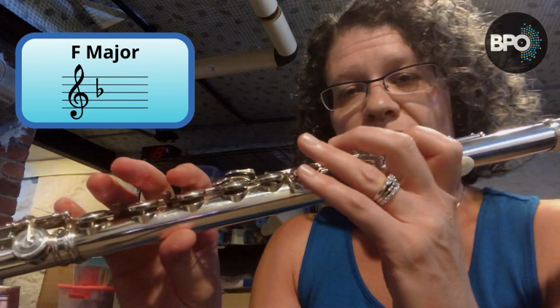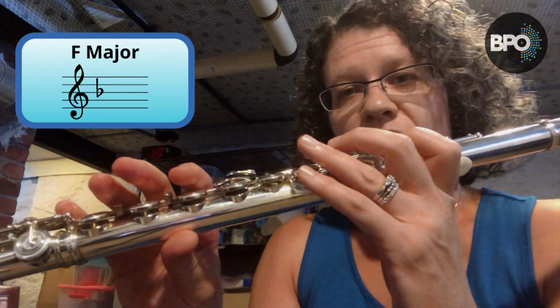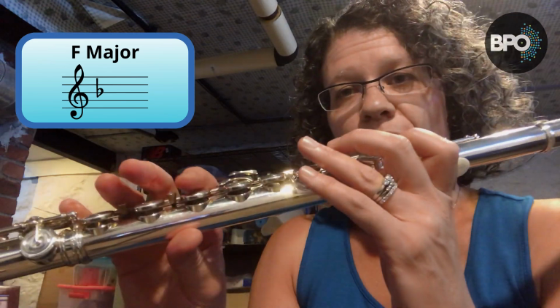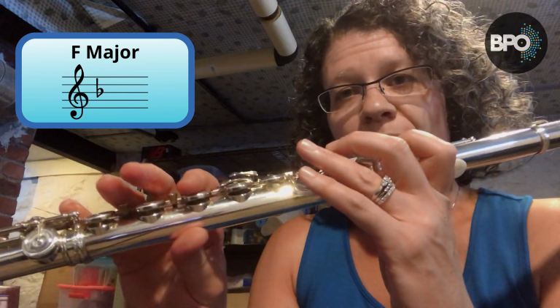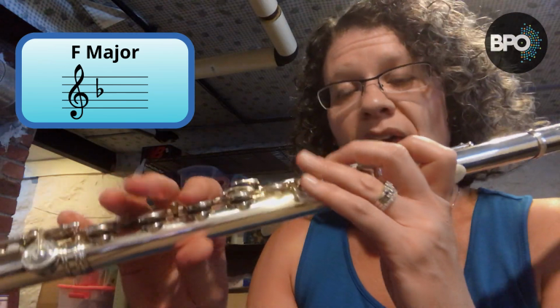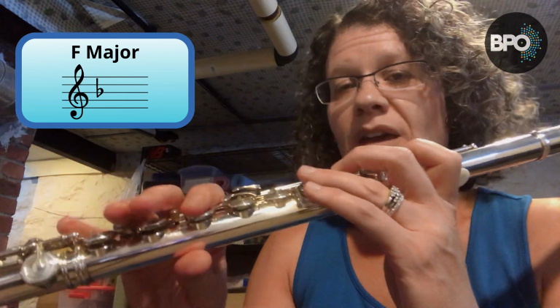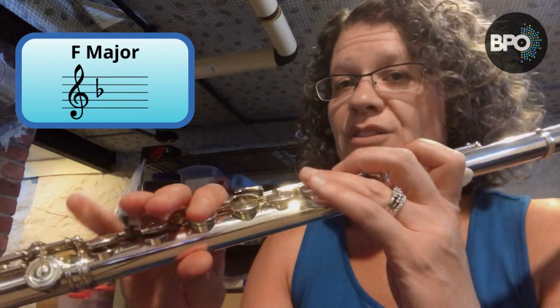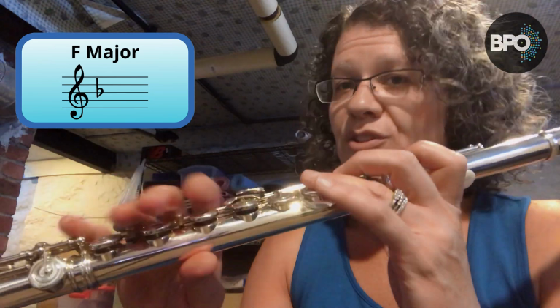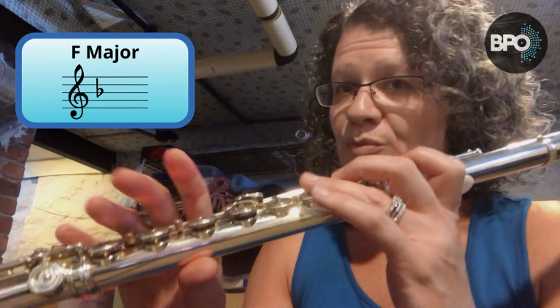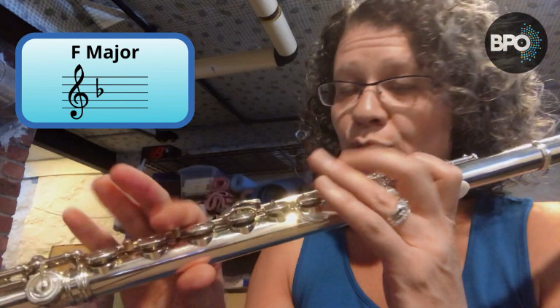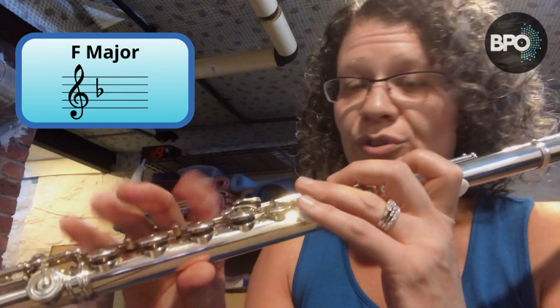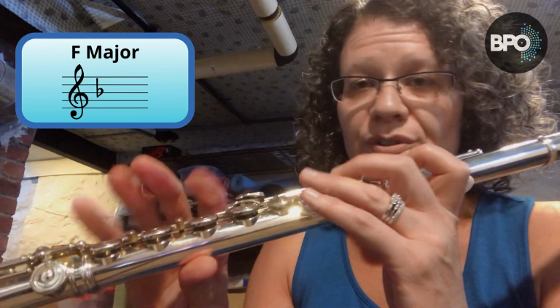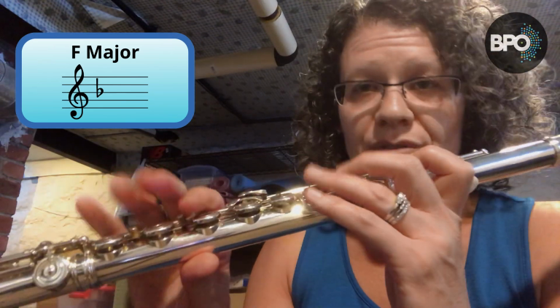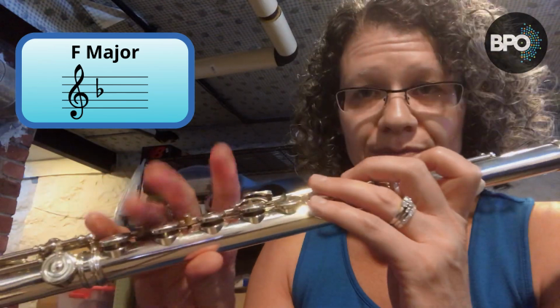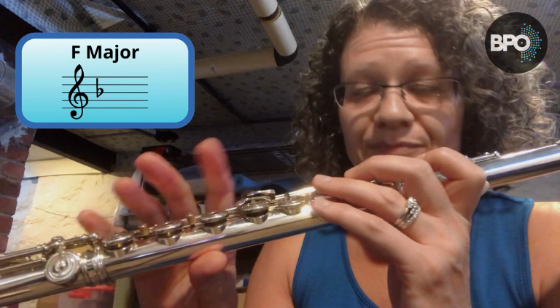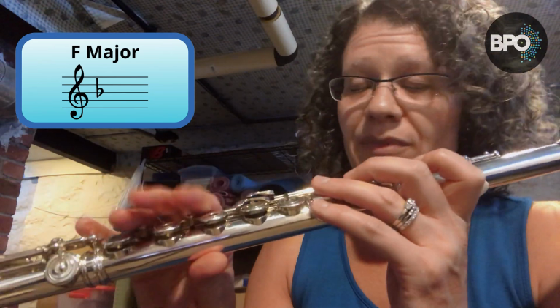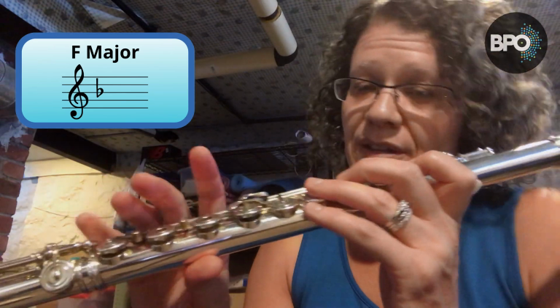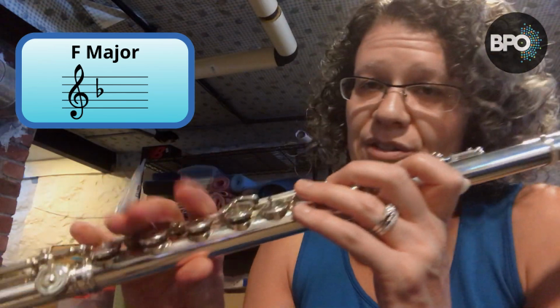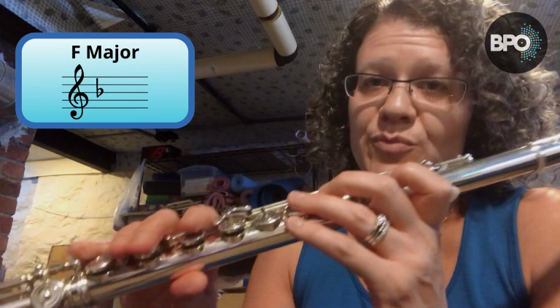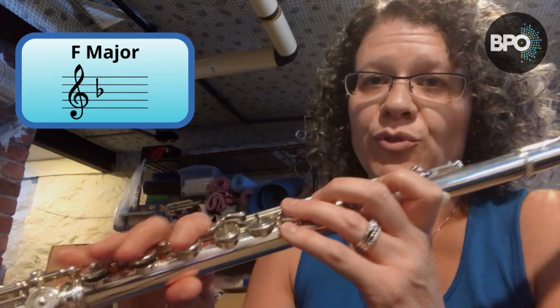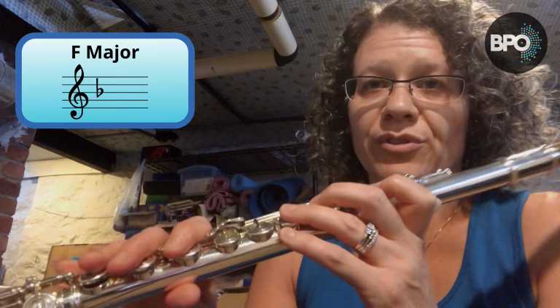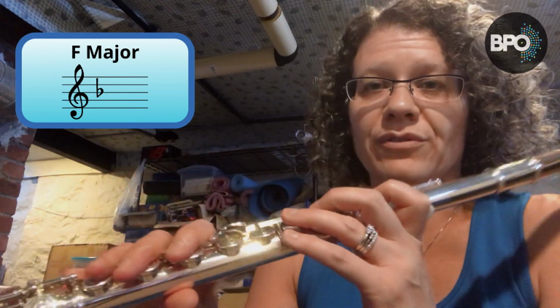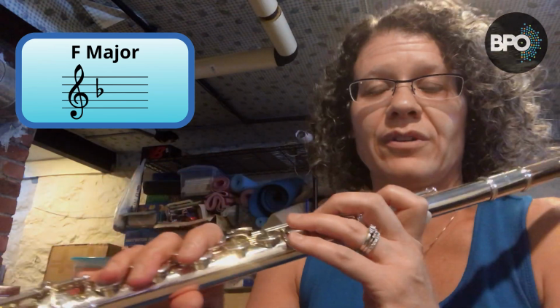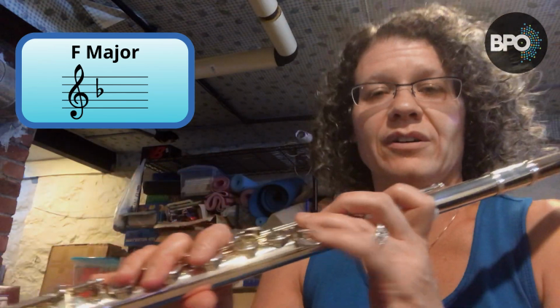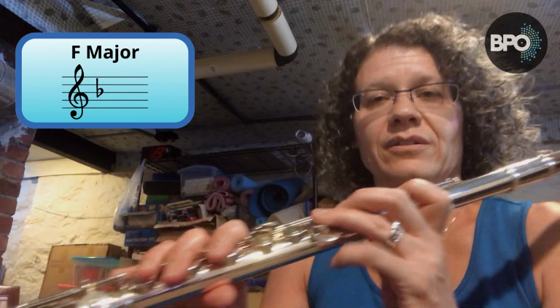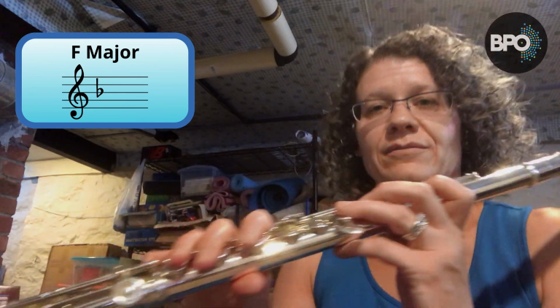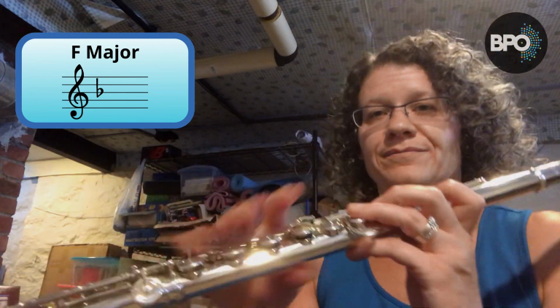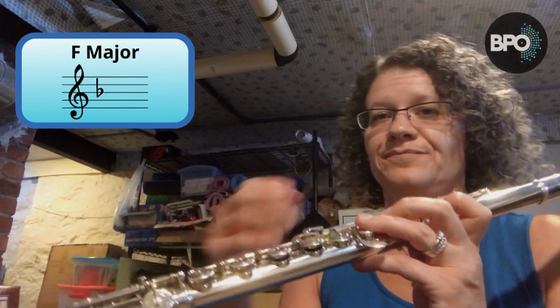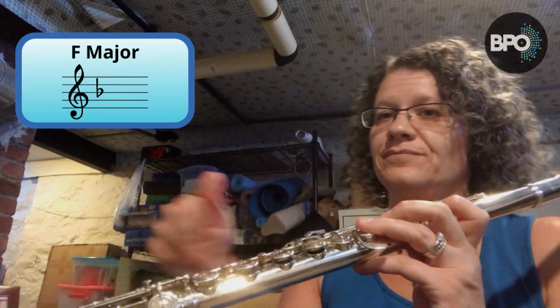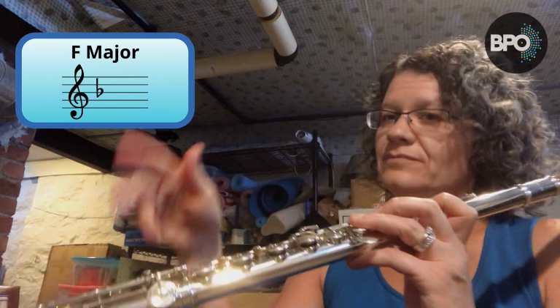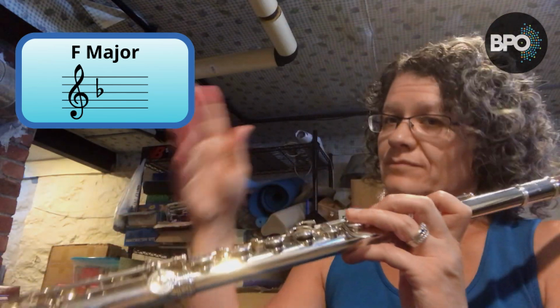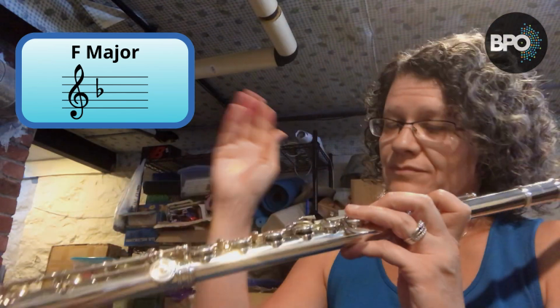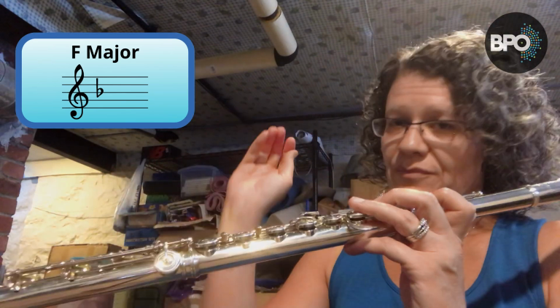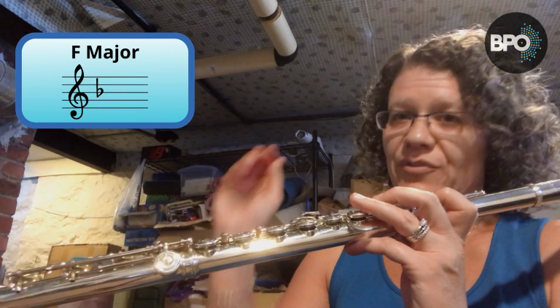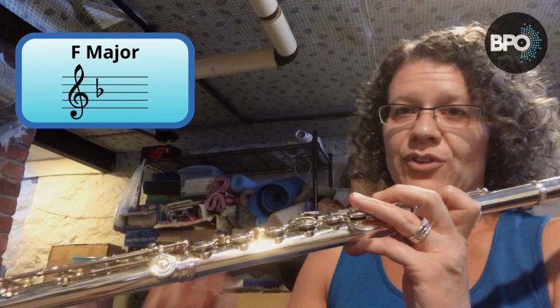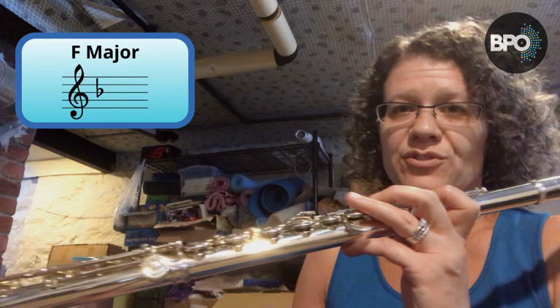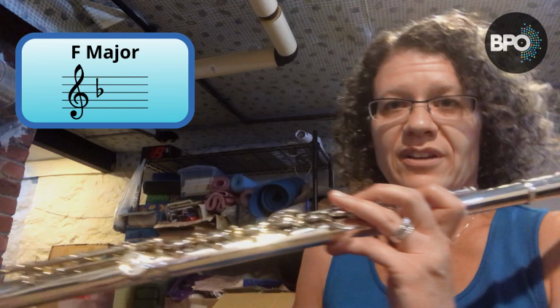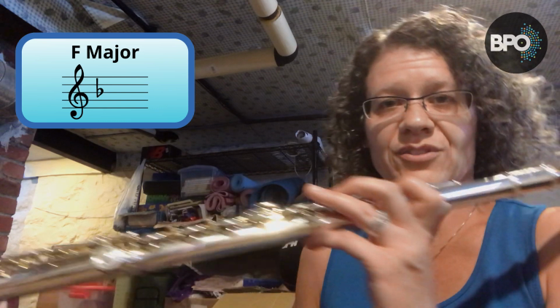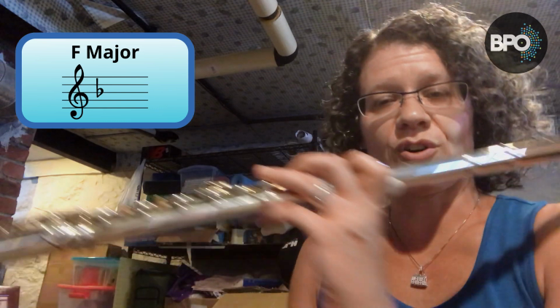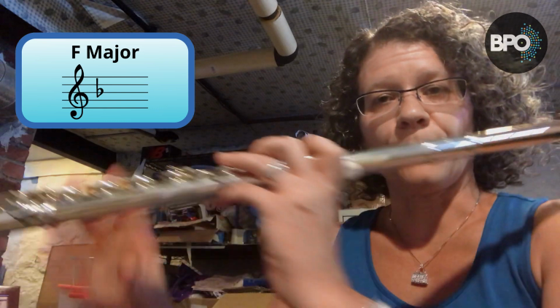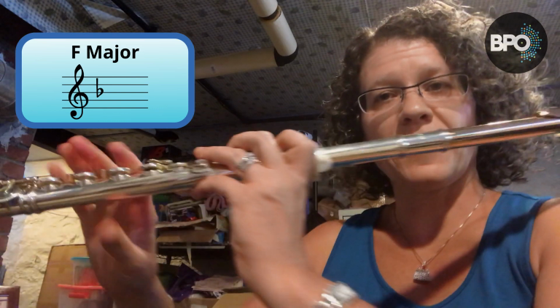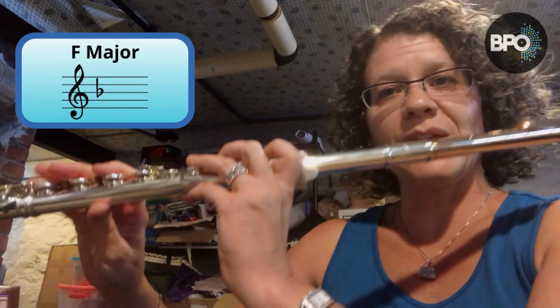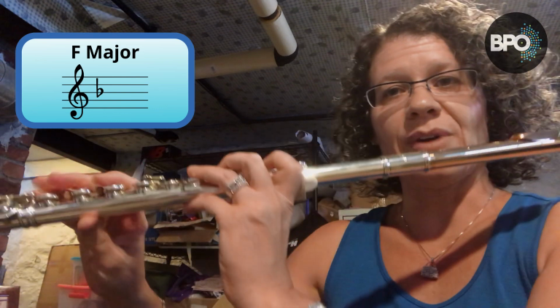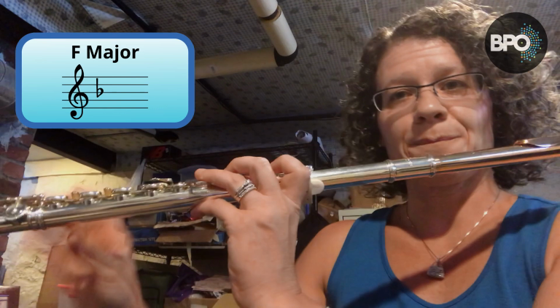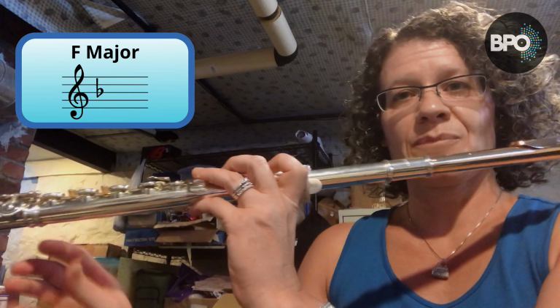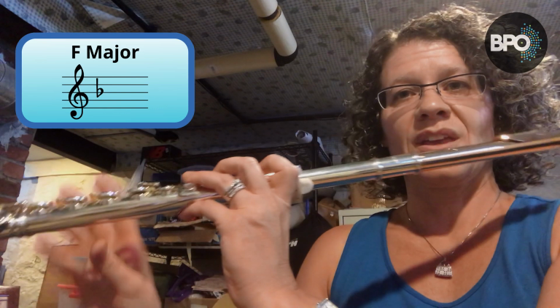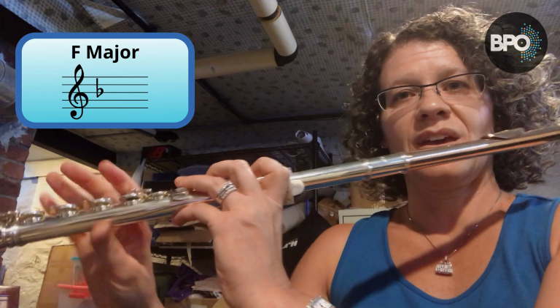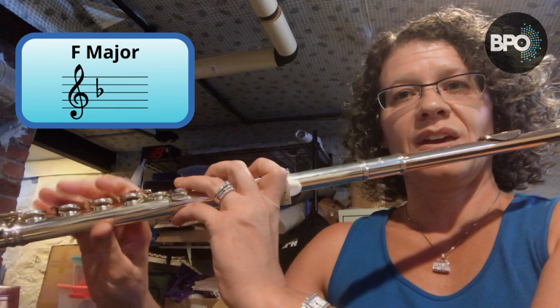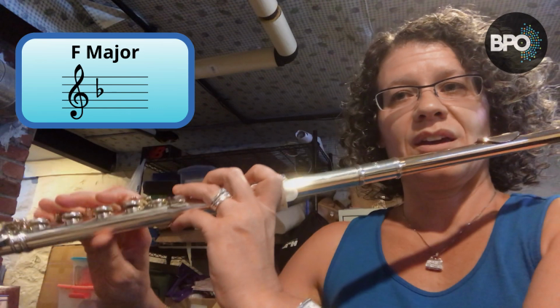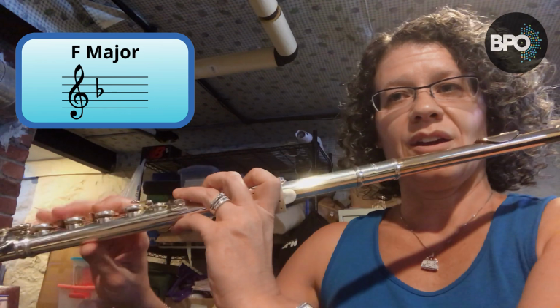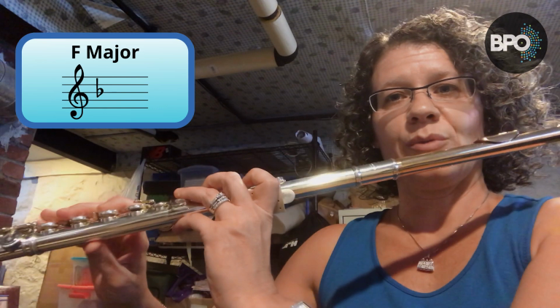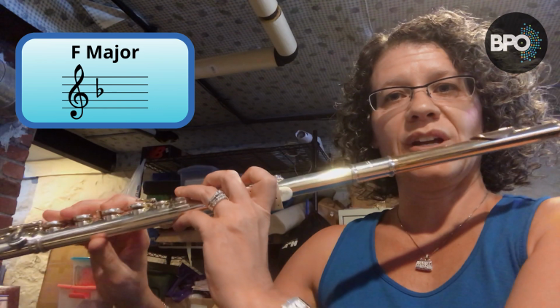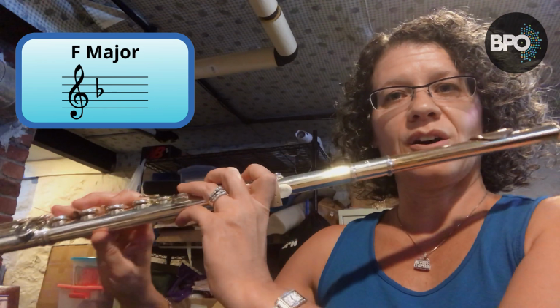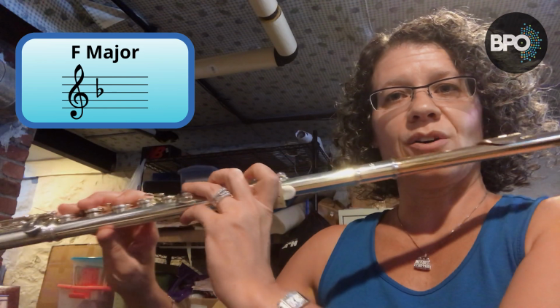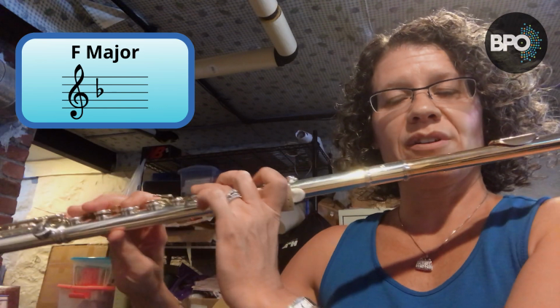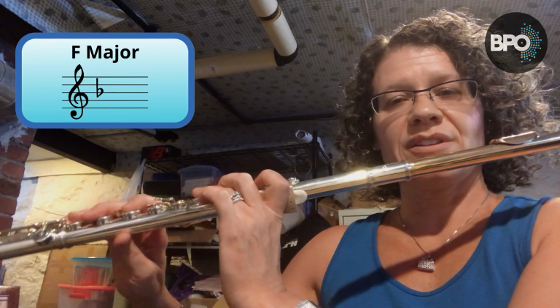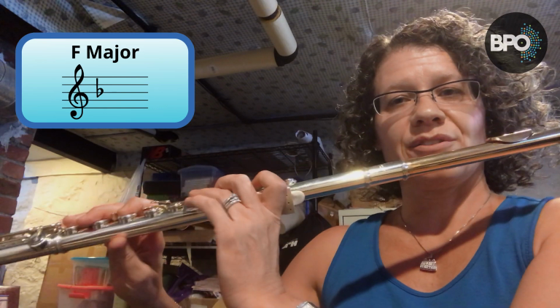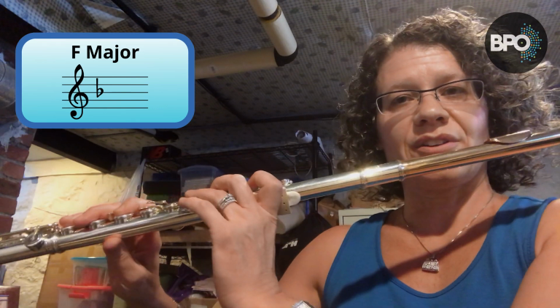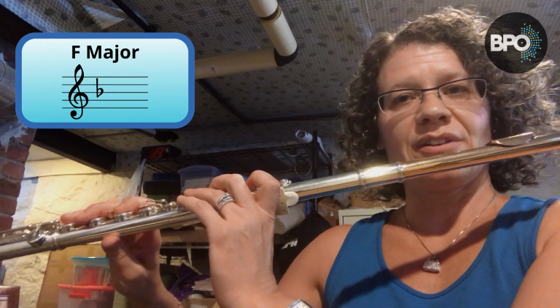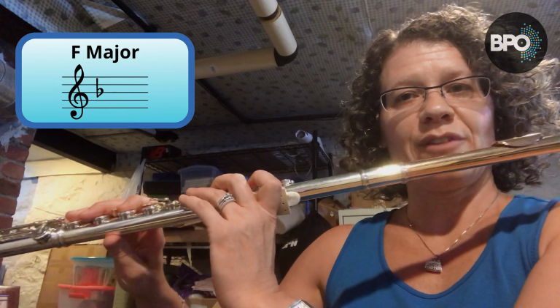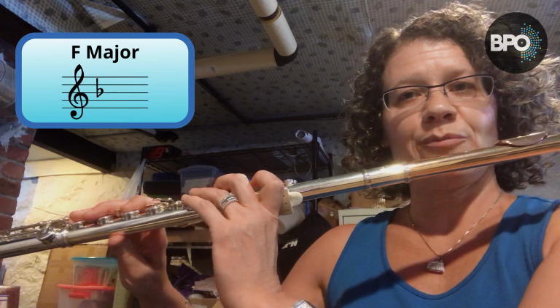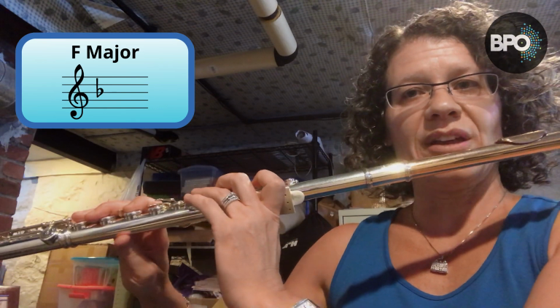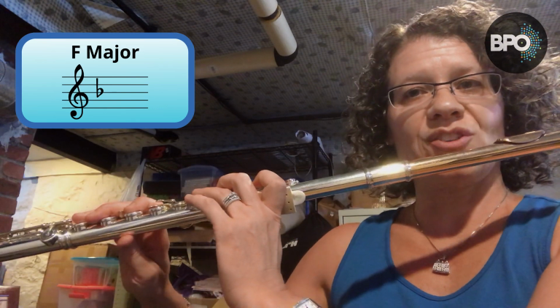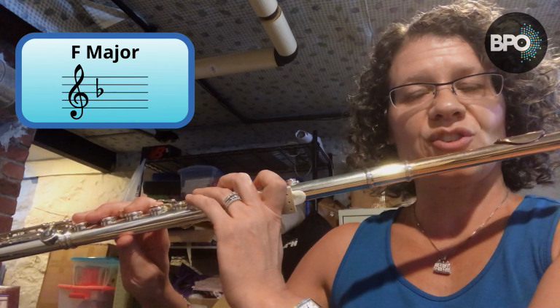This key can be used for every note on the flute that requires a thumb, except for B natural, high F sharp or G flat, and high B or C flat — those are the only notes you can't have it down for. So you do not have to move on and off of it; I really recommend against that. Put your thumb on the thumb B flat, and this way you do not have to add the F key. It makes it easier — it's a smoother finger set. Here's our F major.